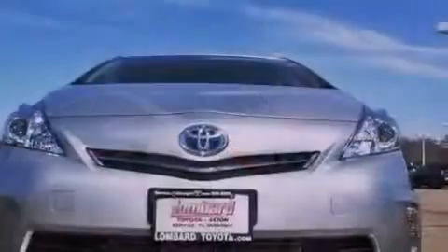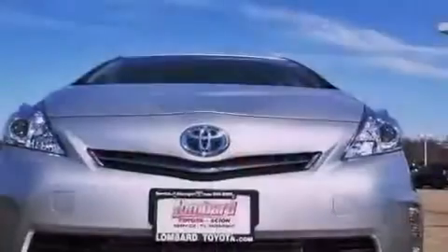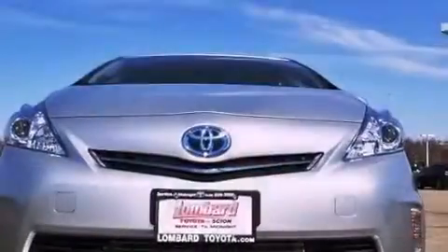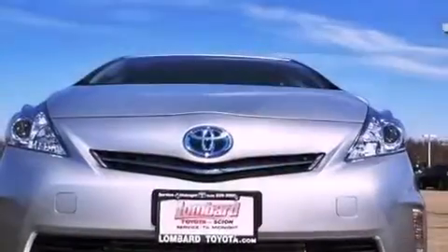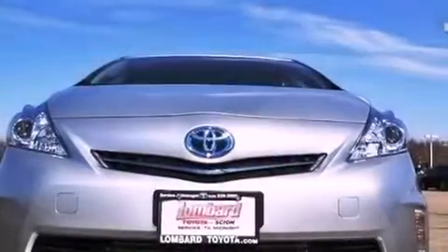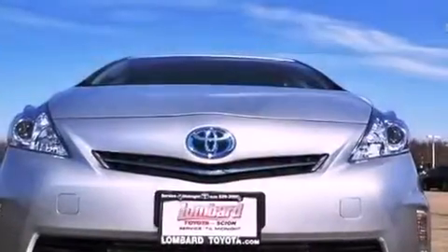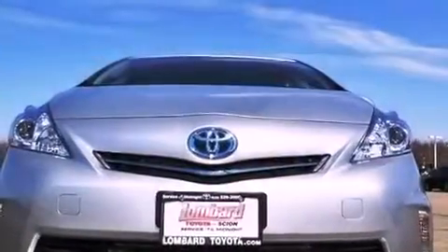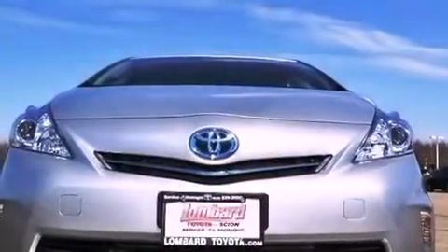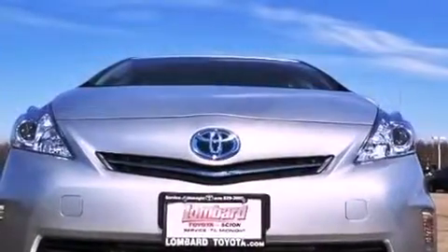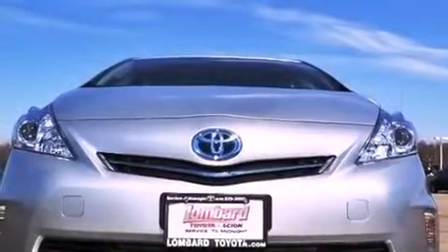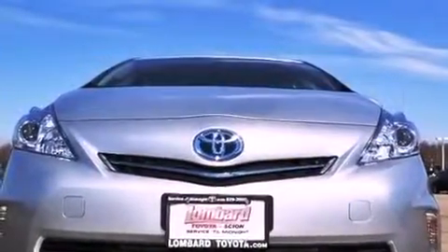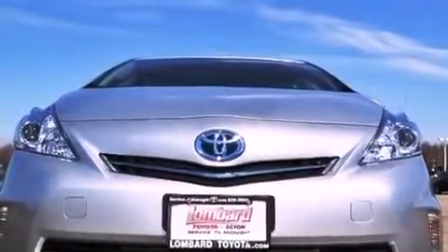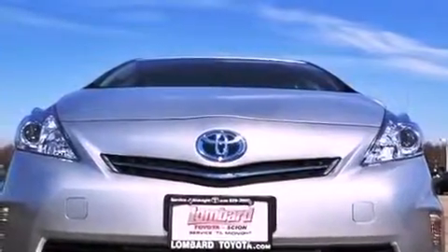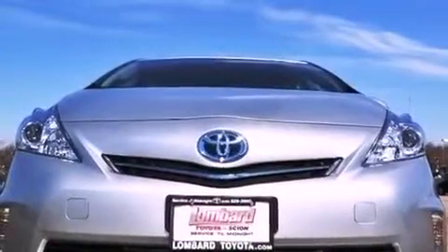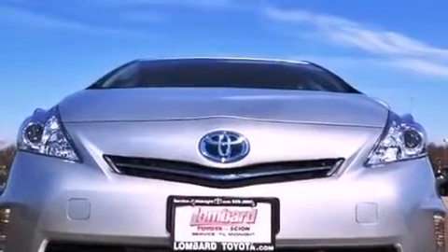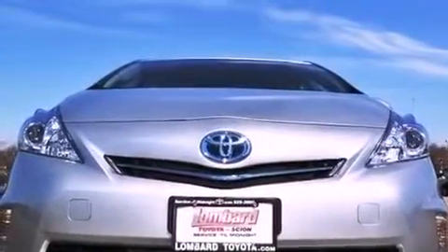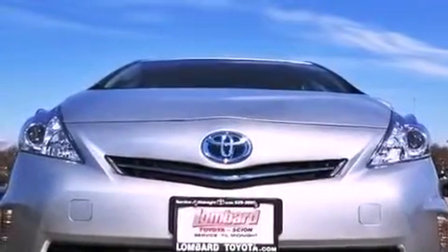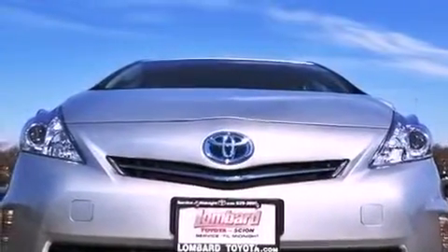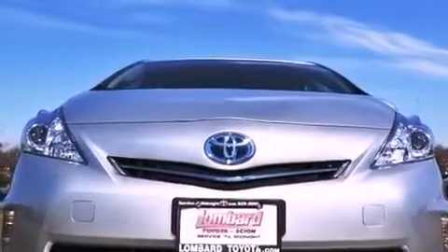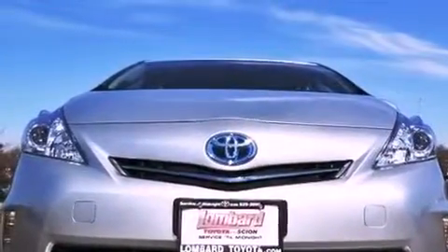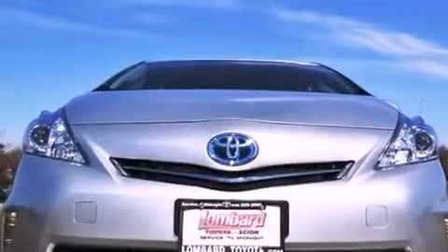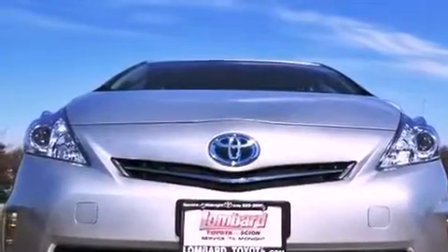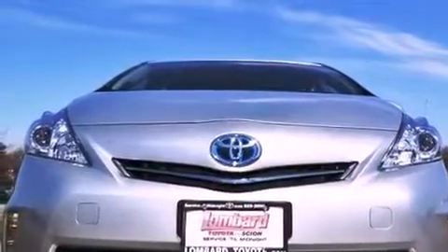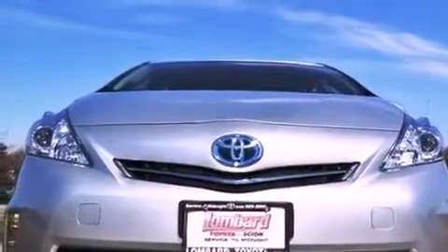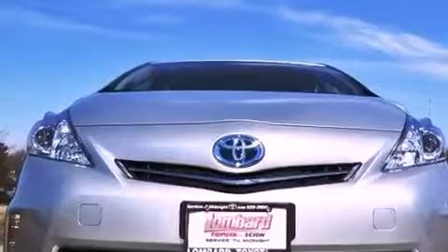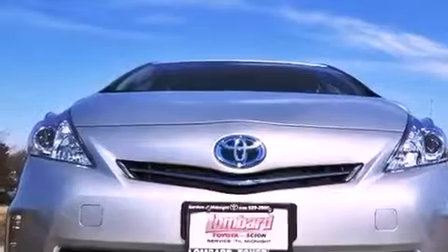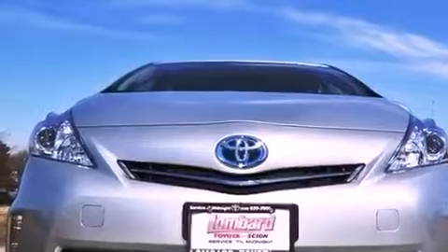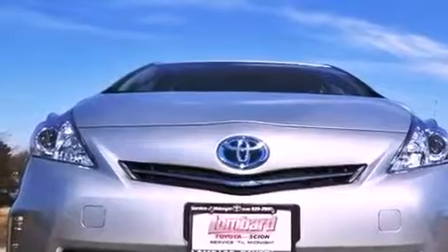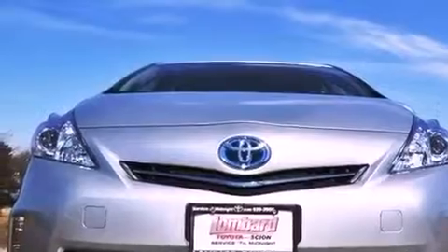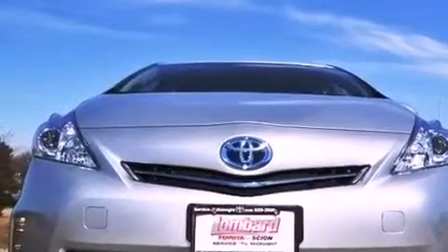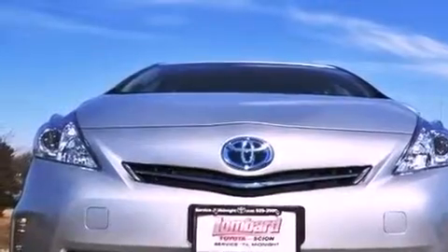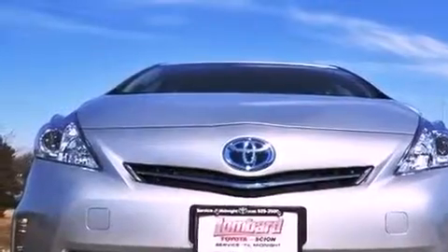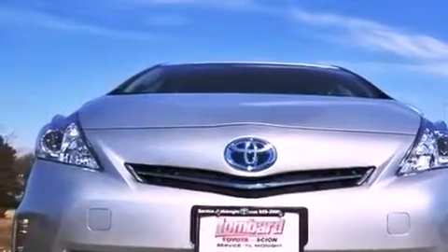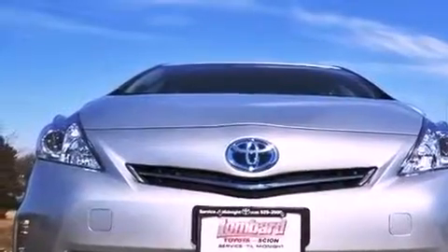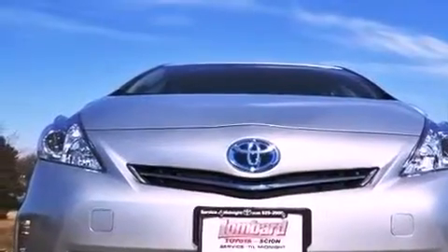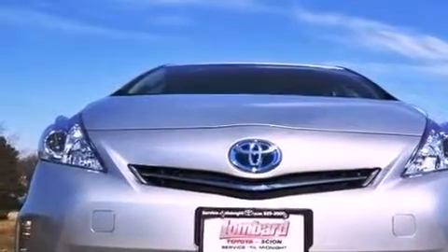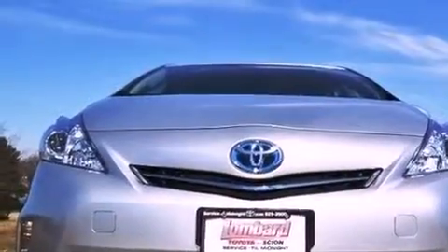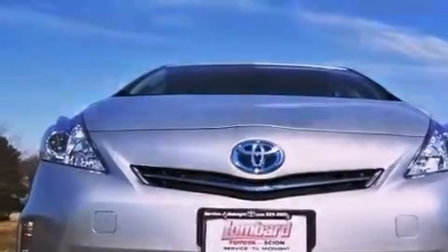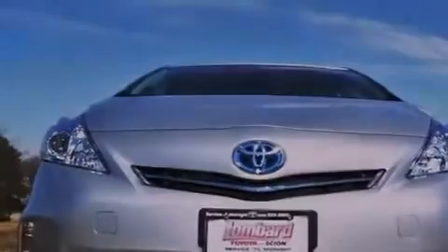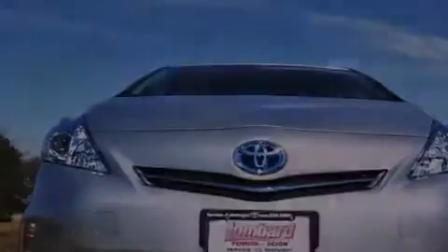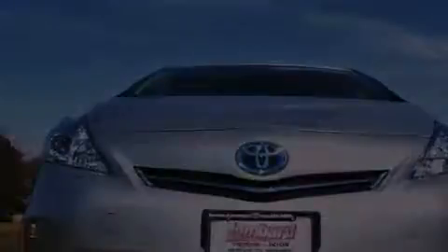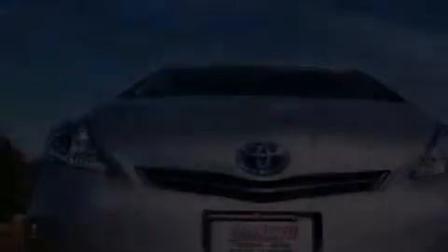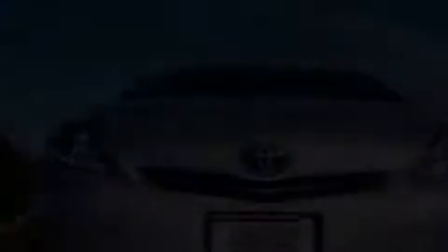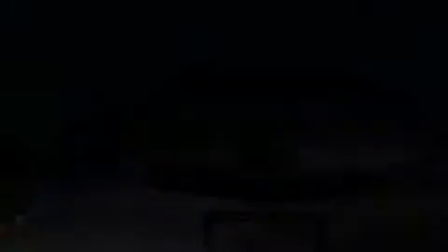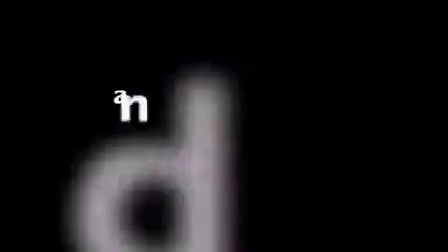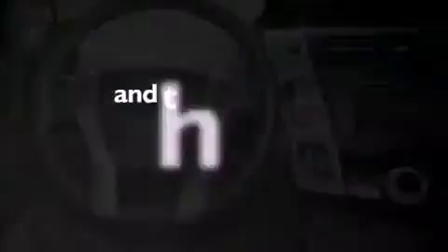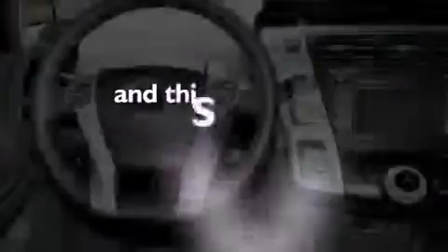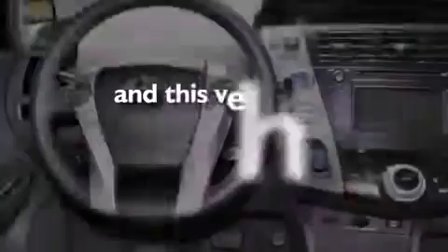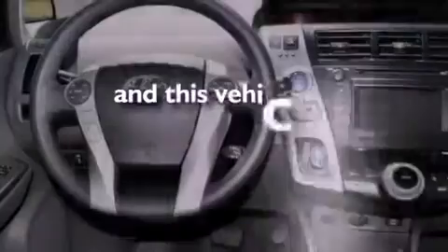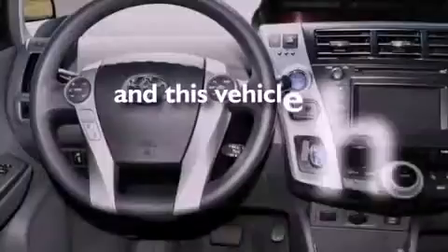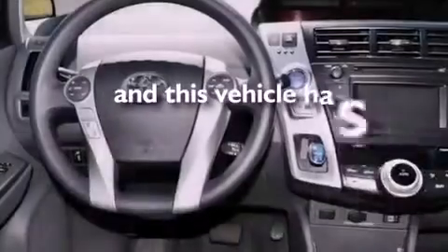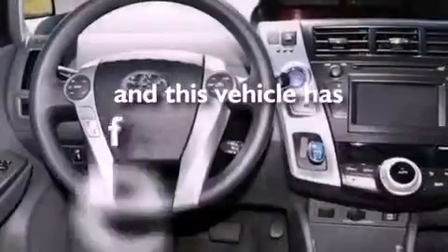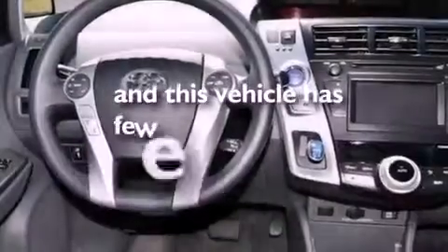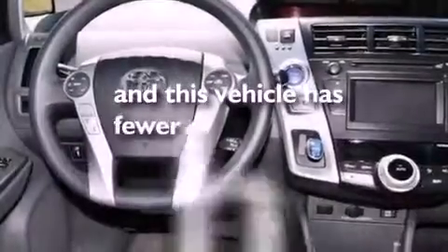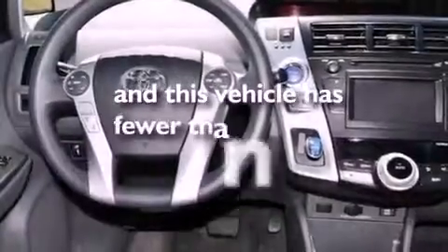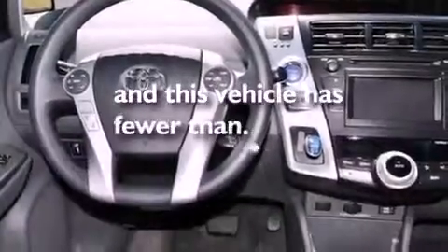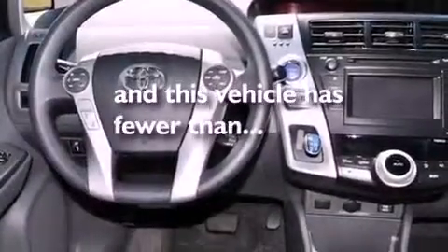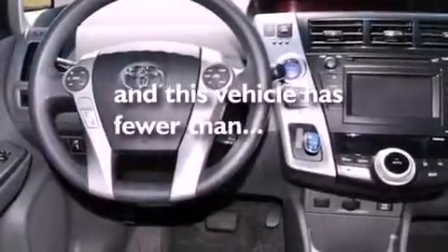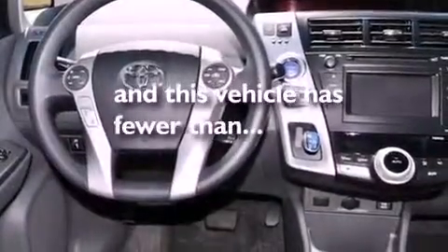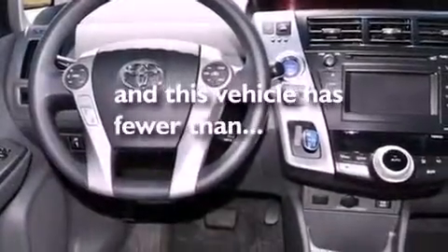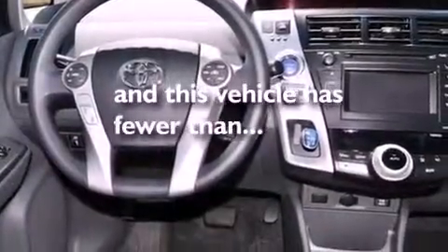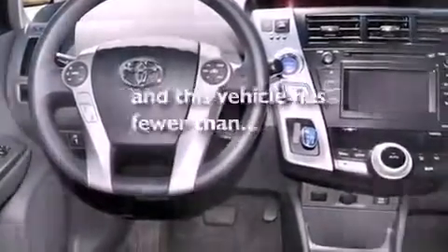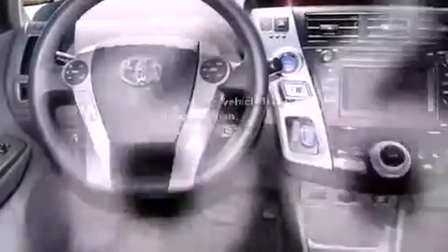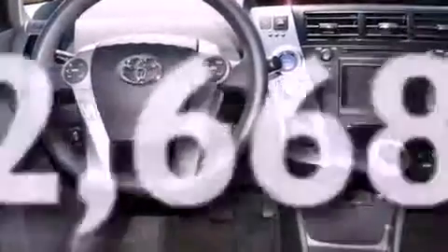Additional features include an anti-lock braking system, rear curtain airbags, keyless entry, and this vehicle has fewer than 3,000 miles on the odometer.